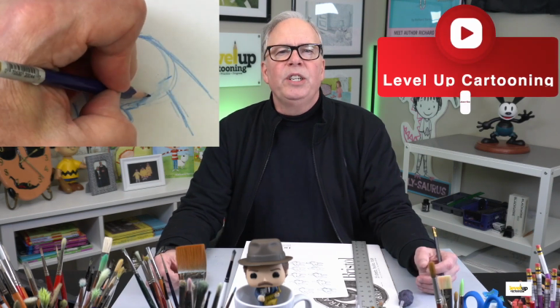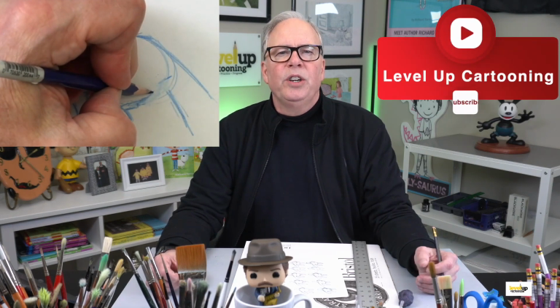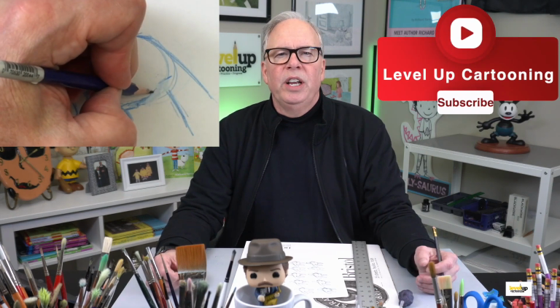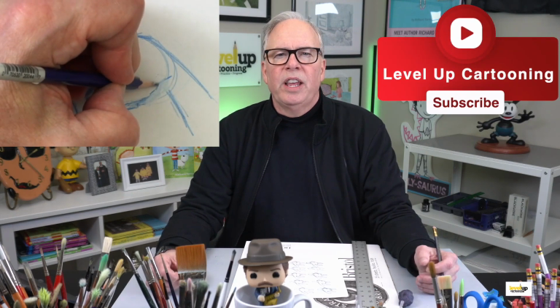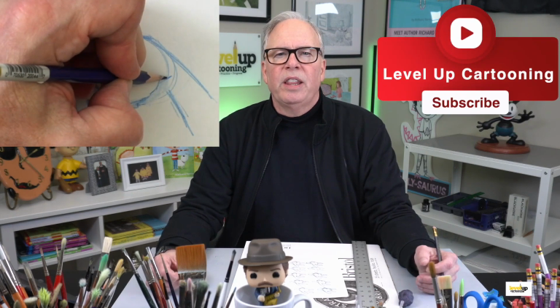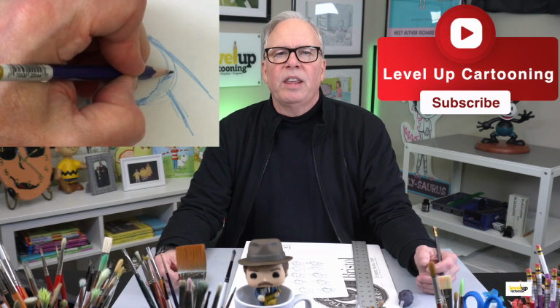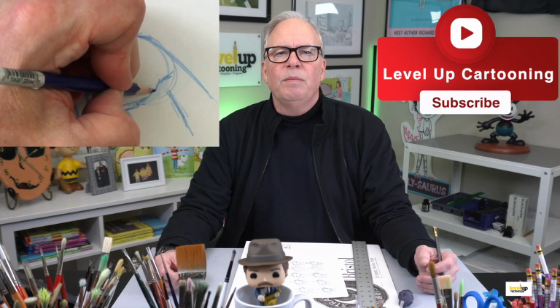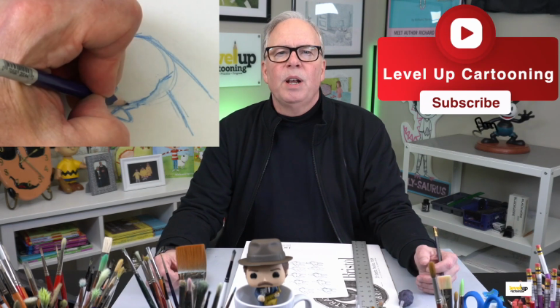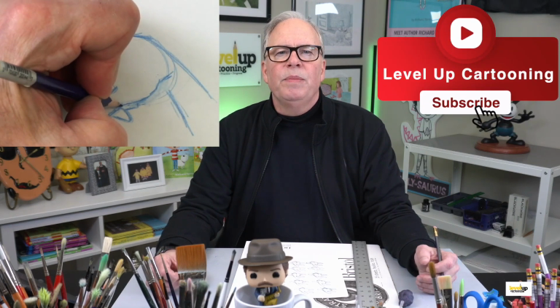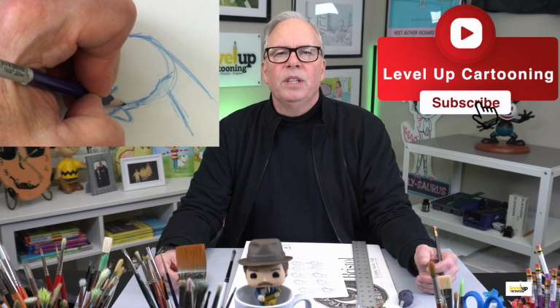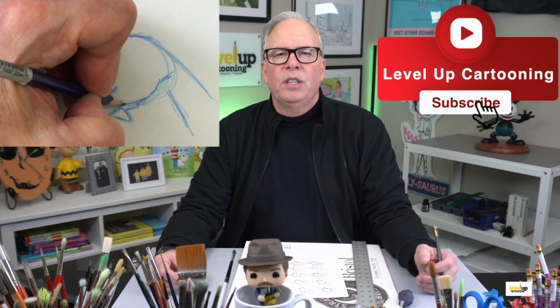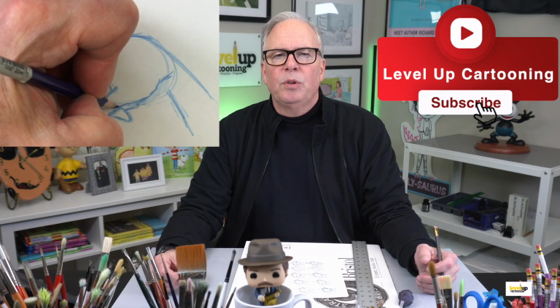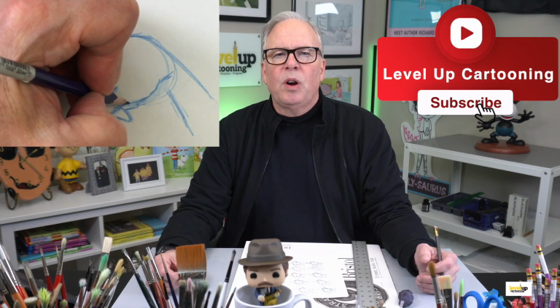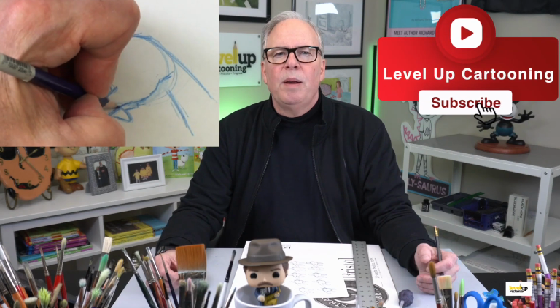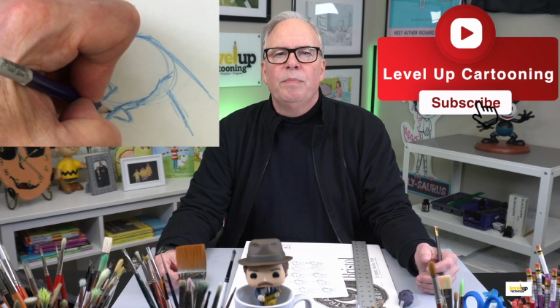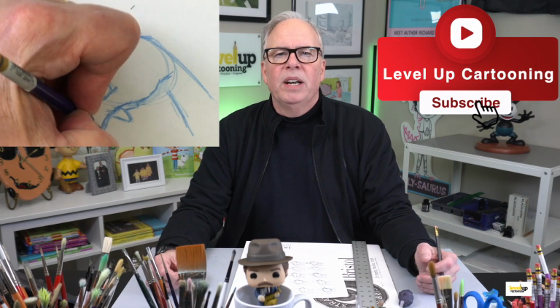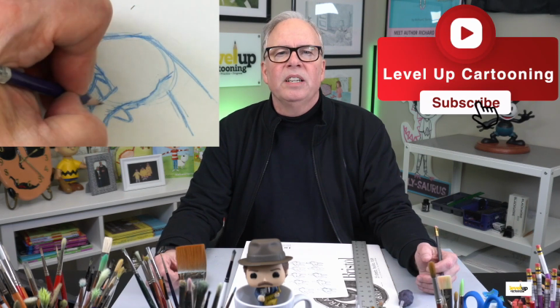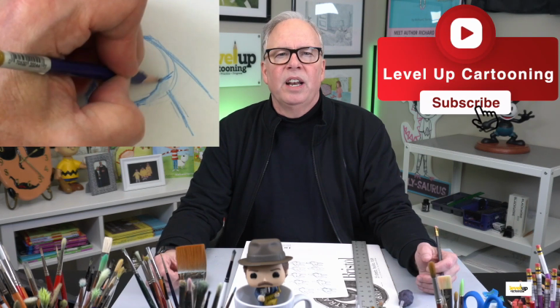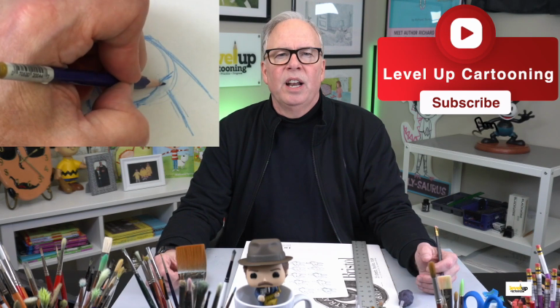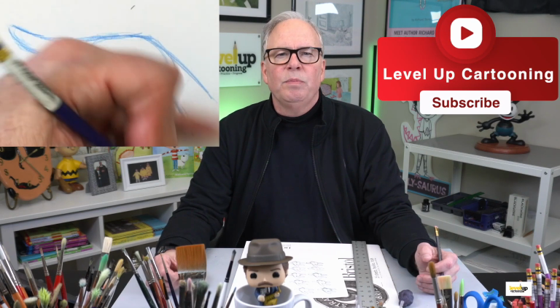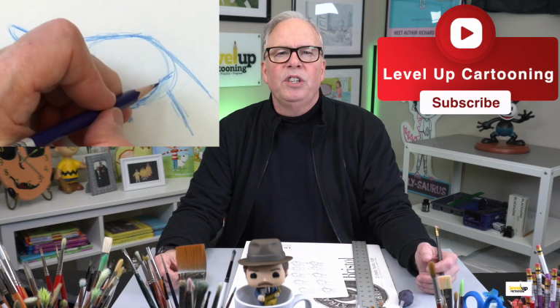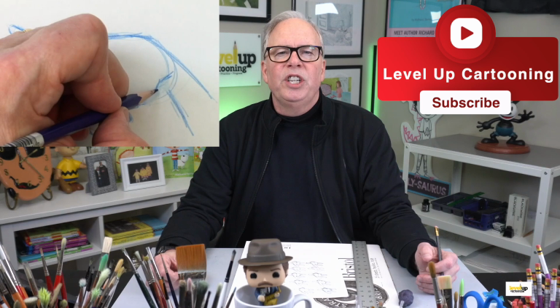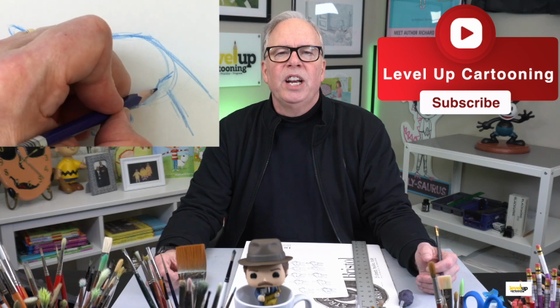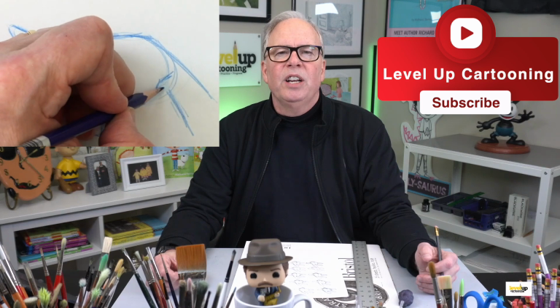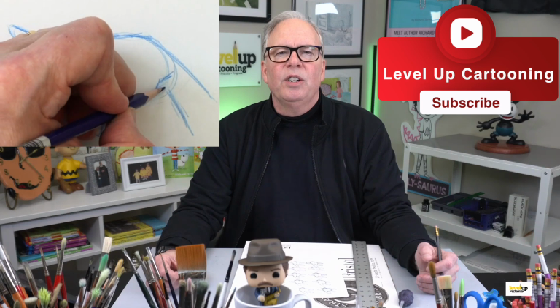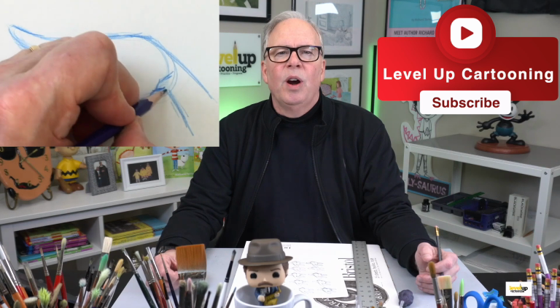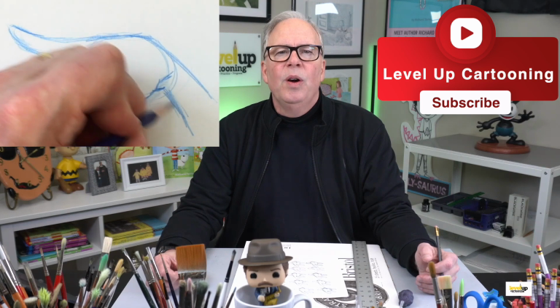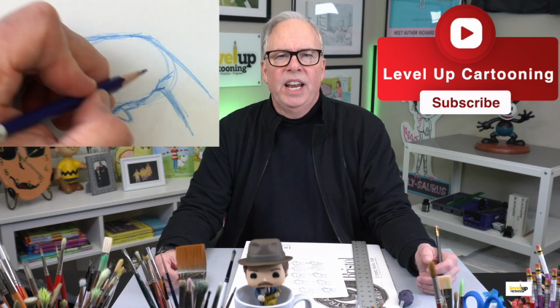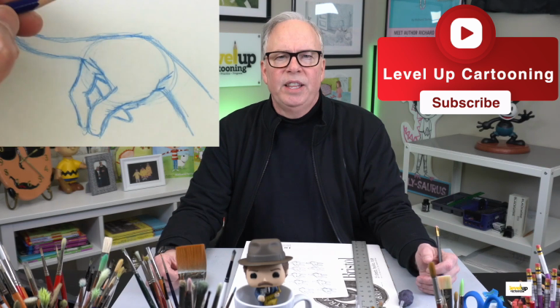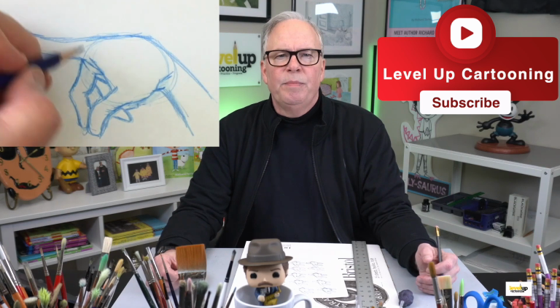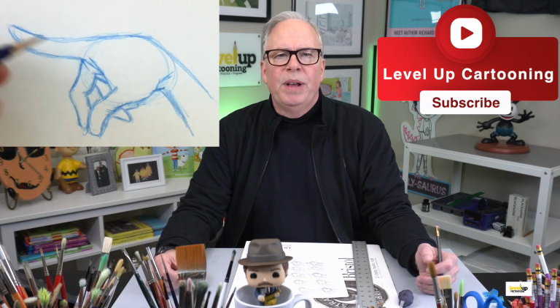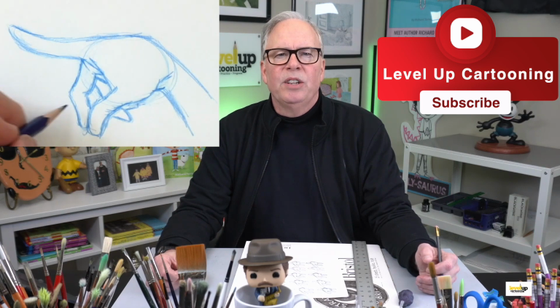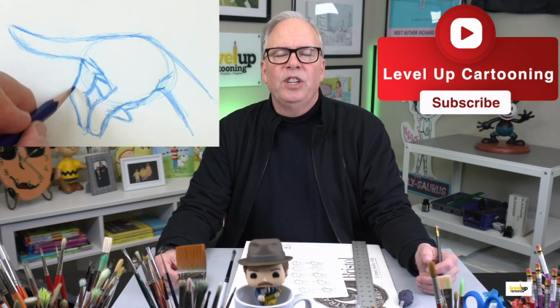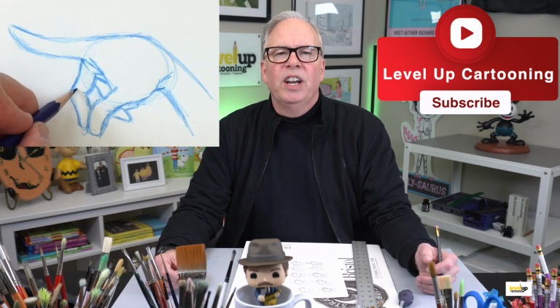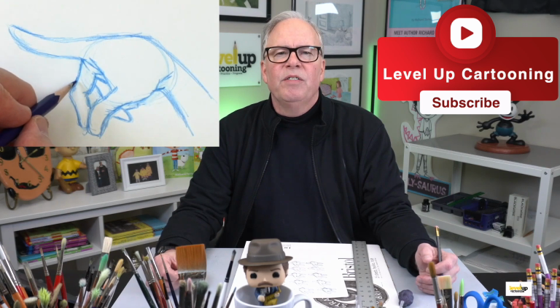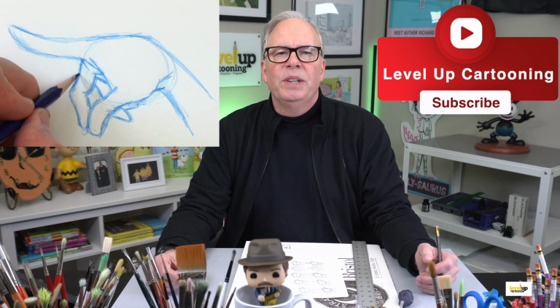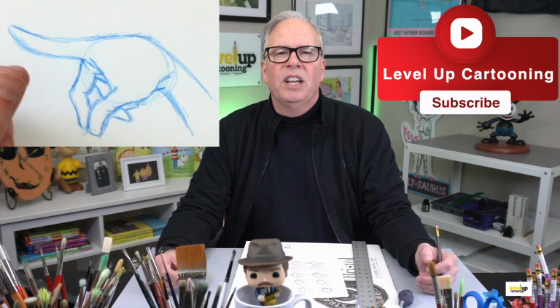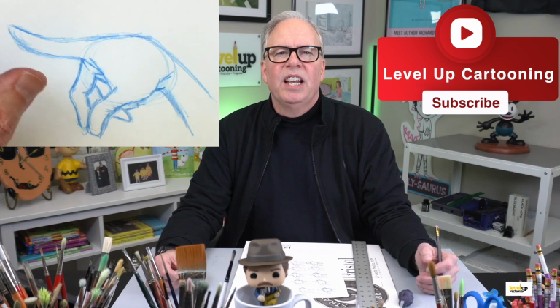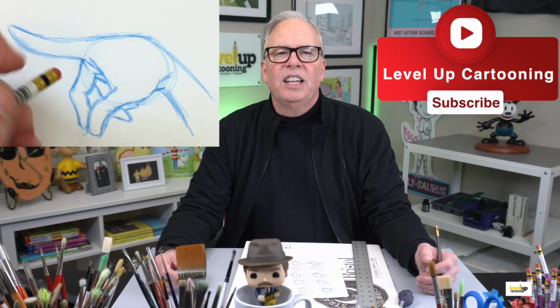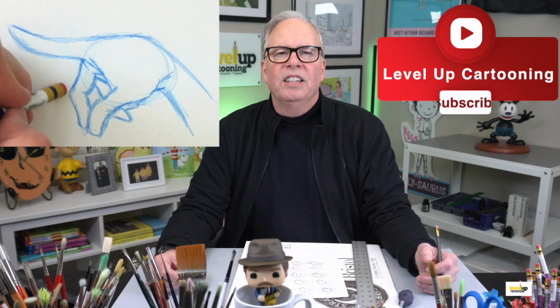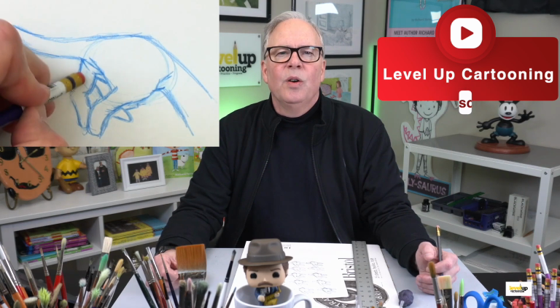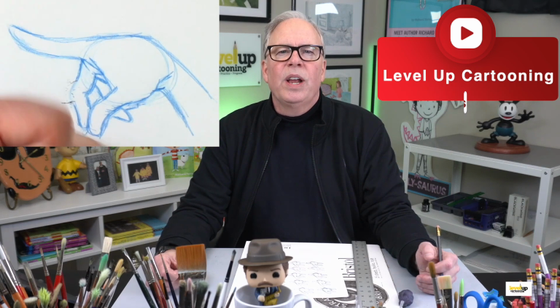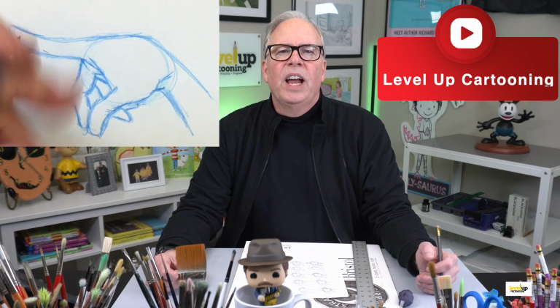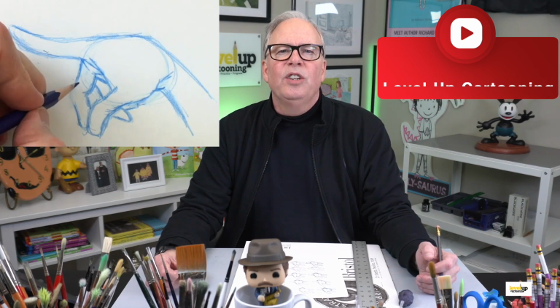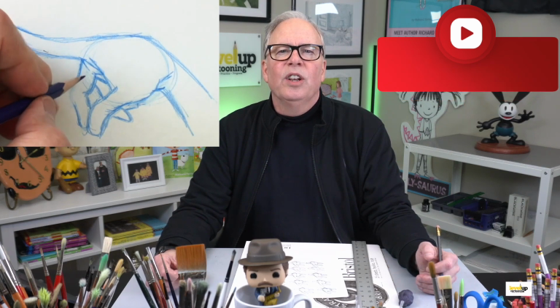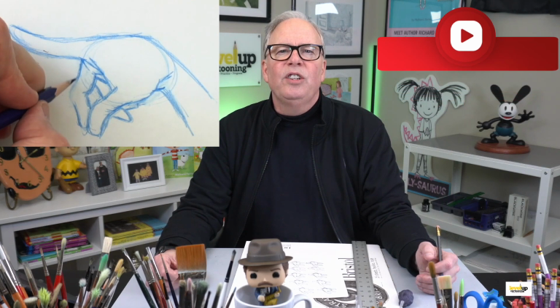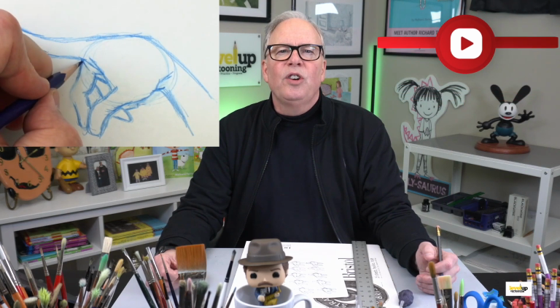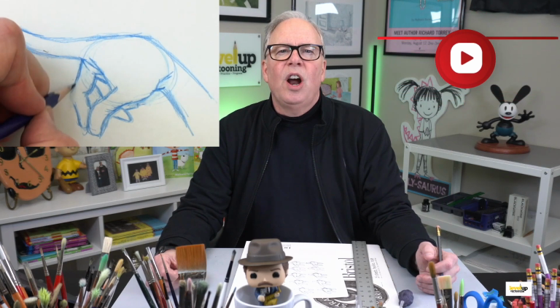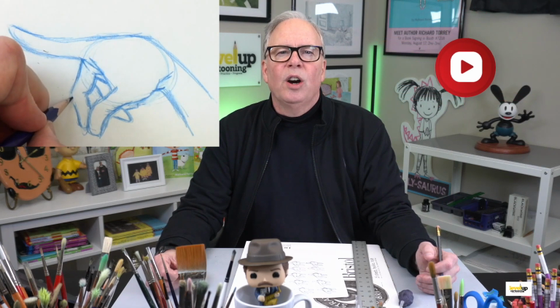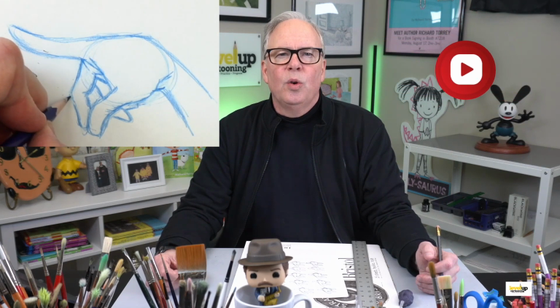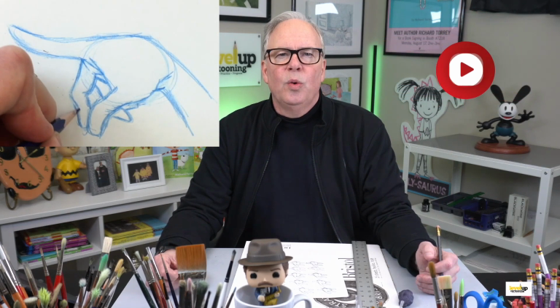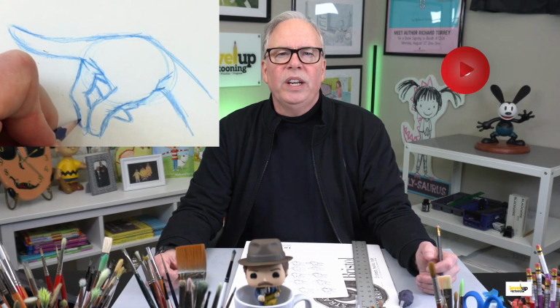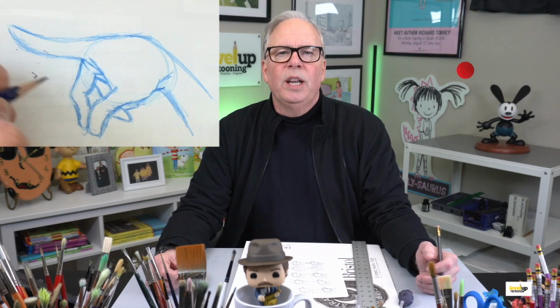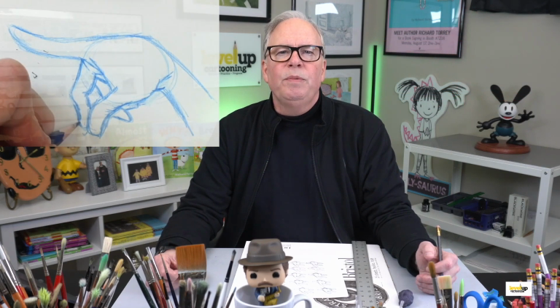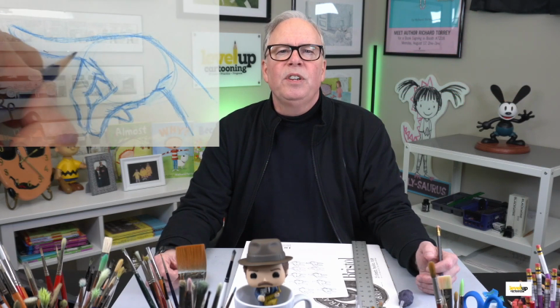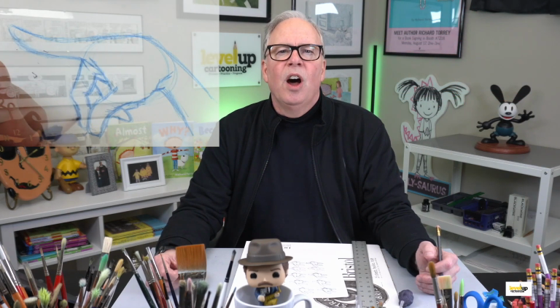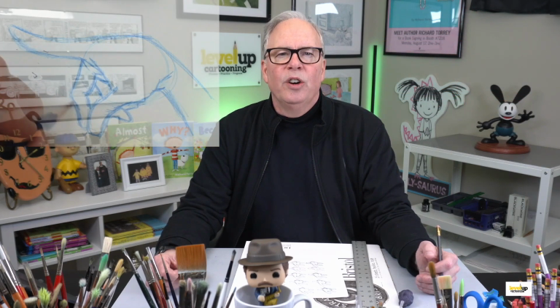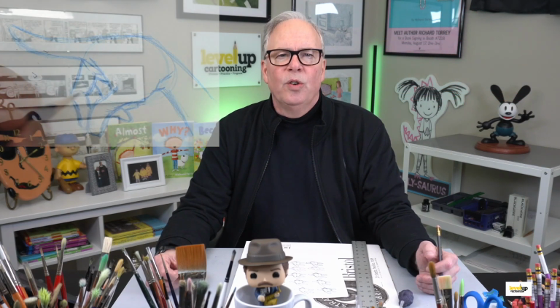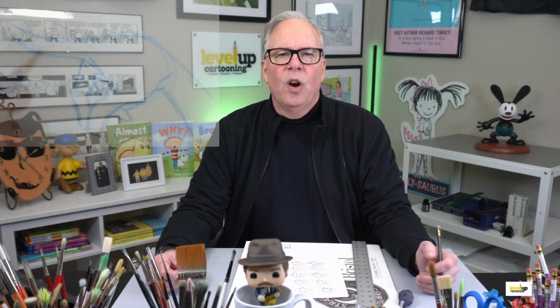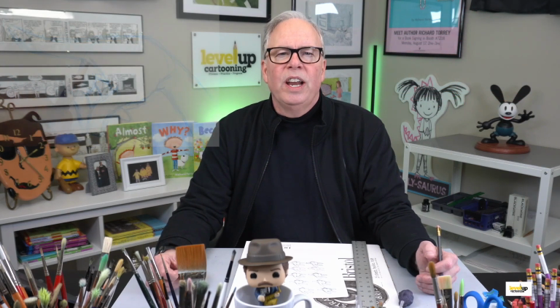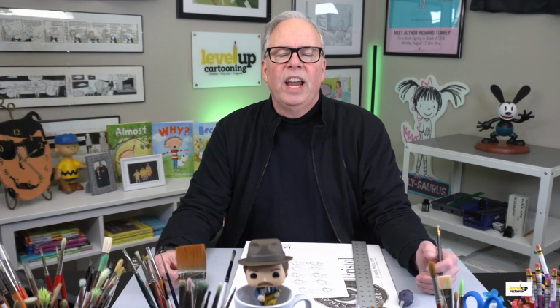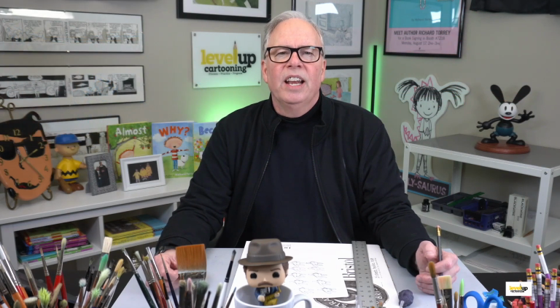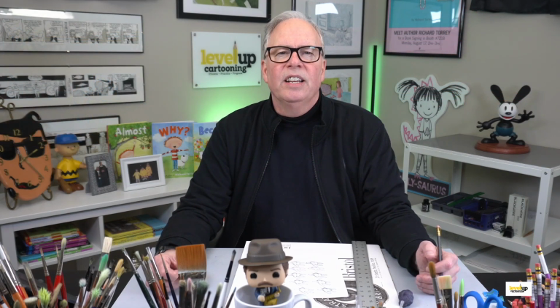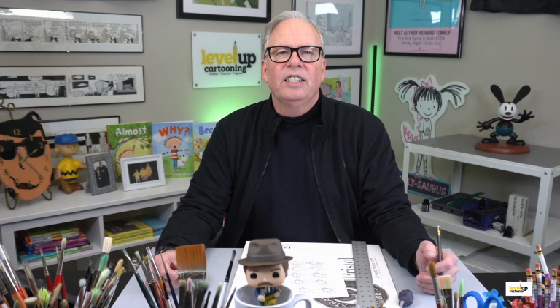Make sure you hit that thumbs up and the subscribe button as it helps this channel to grow. Hit the bell so you never miss a lesson. So let's draw our quick tips on drawing hands.